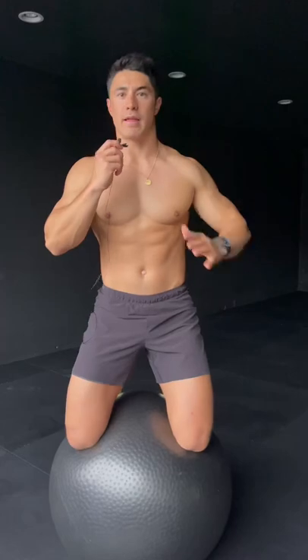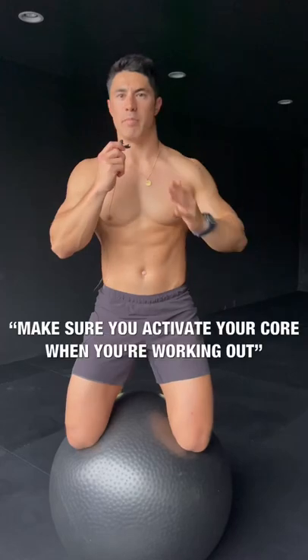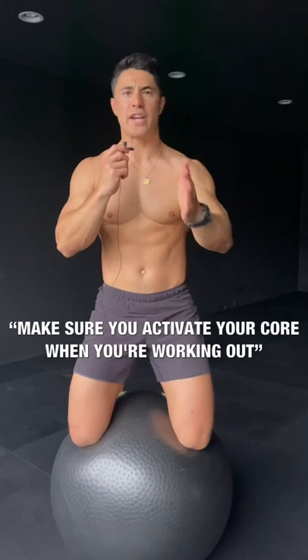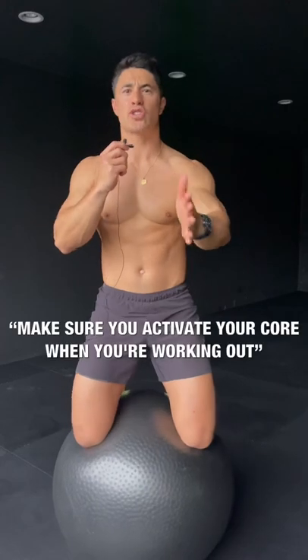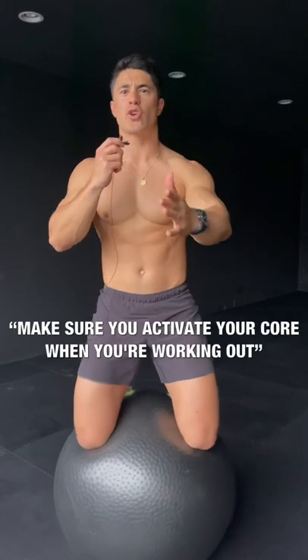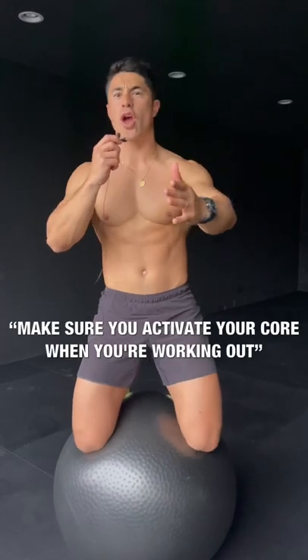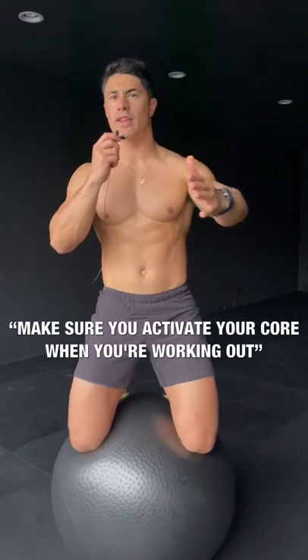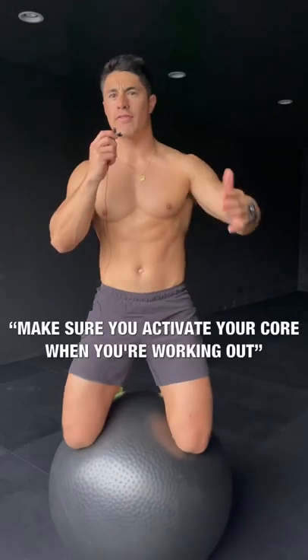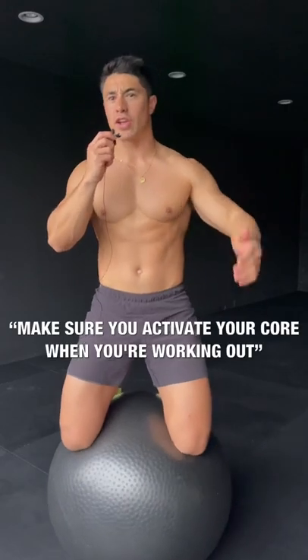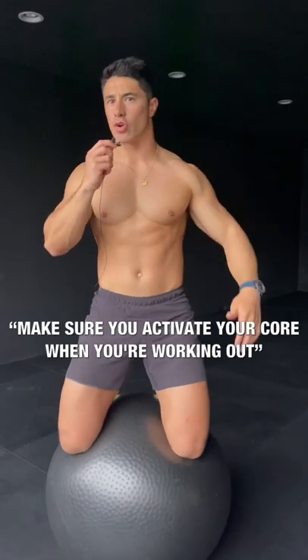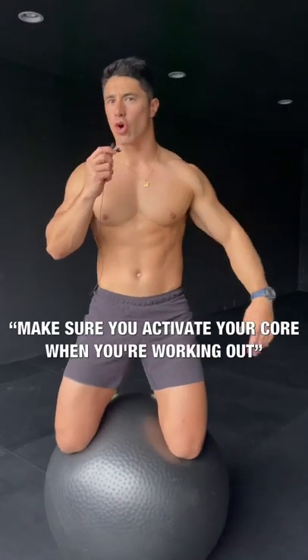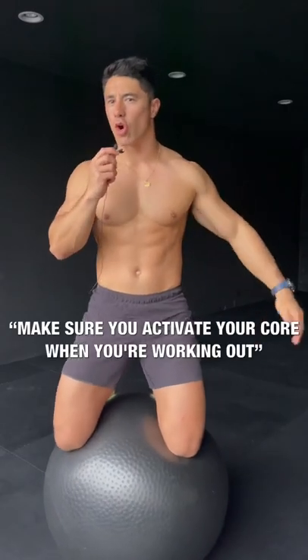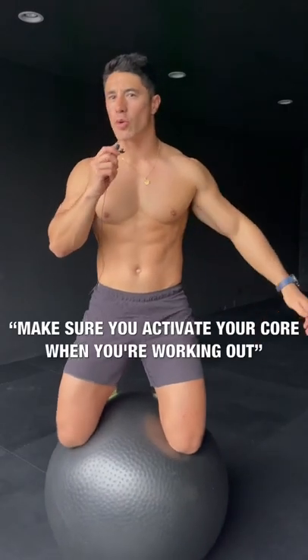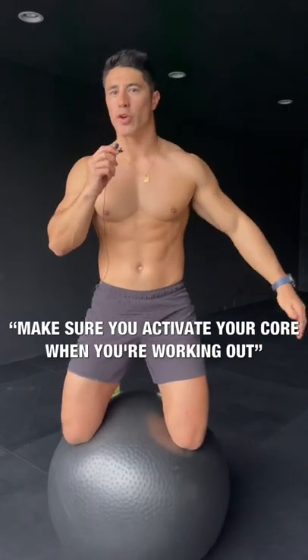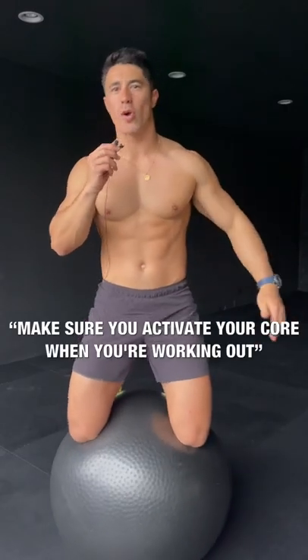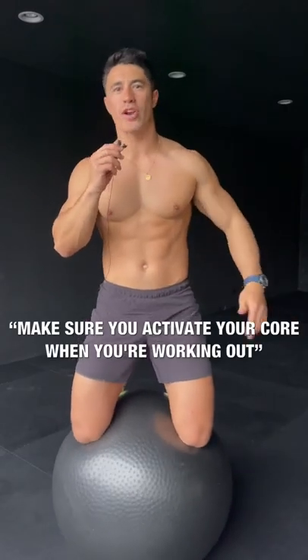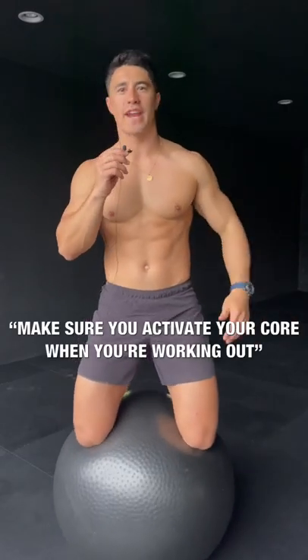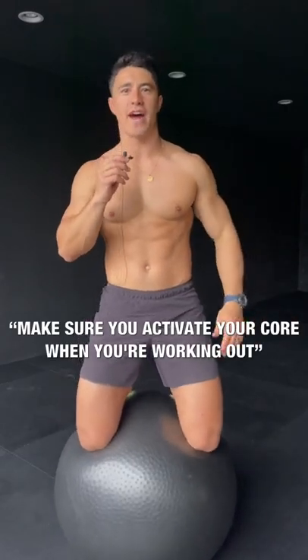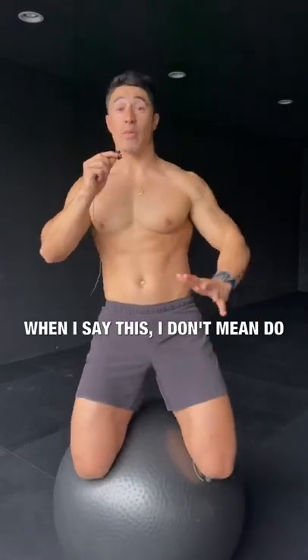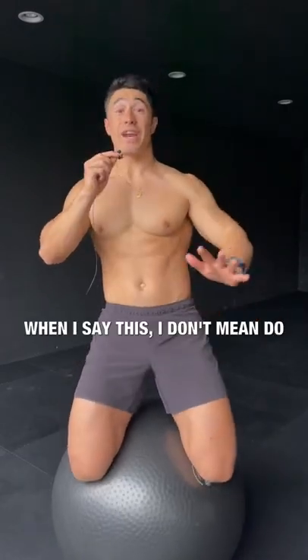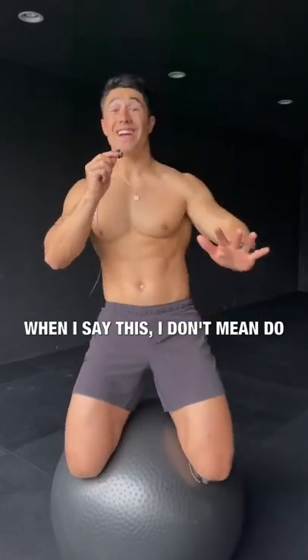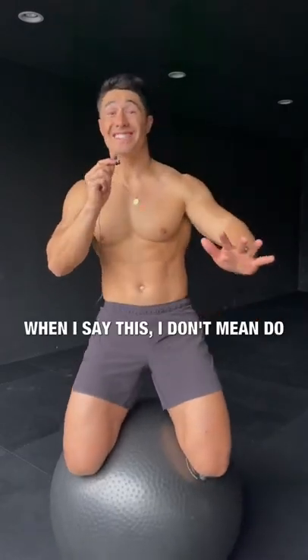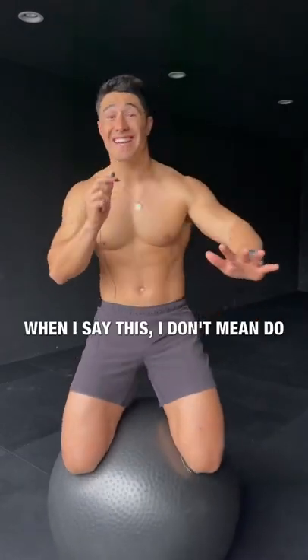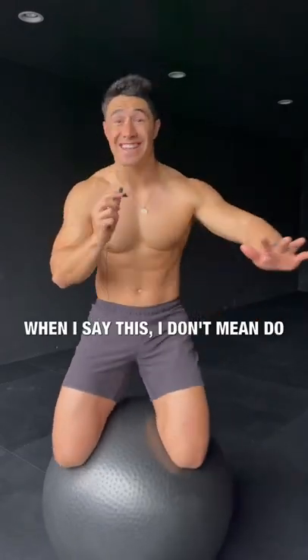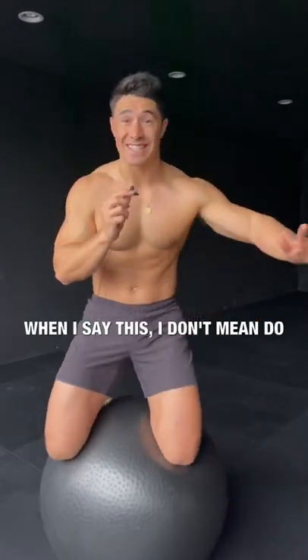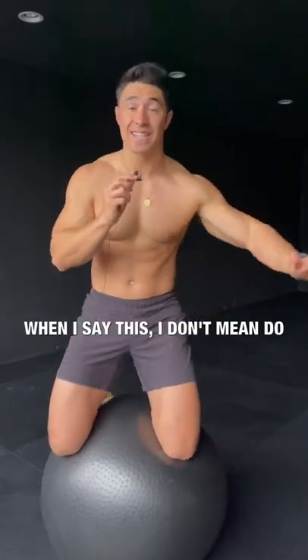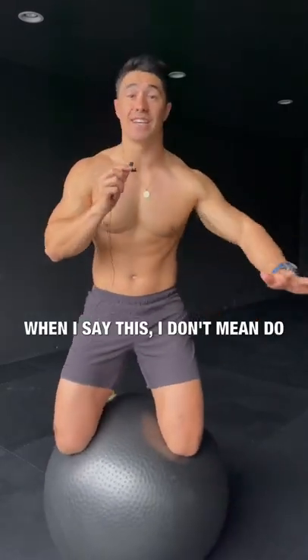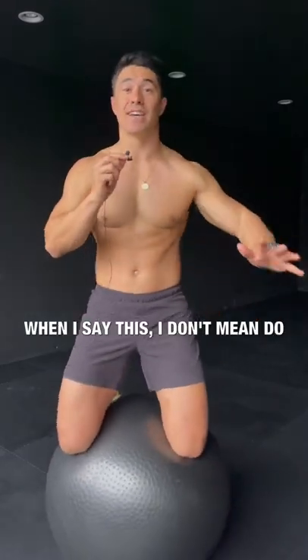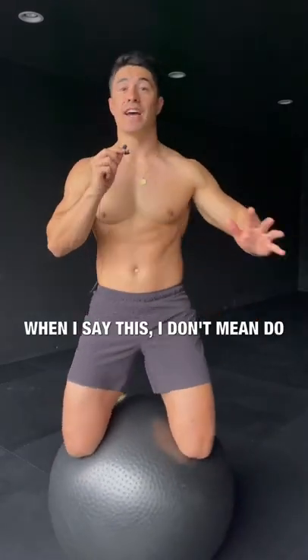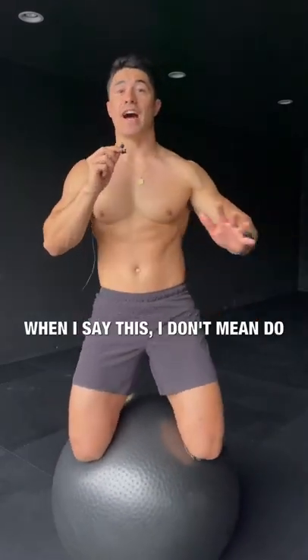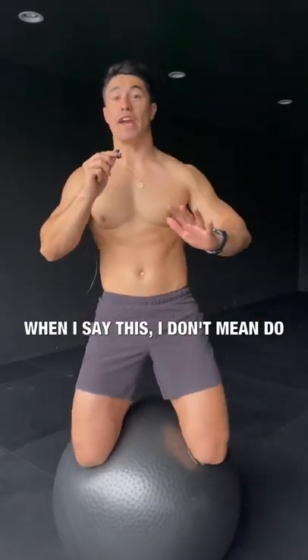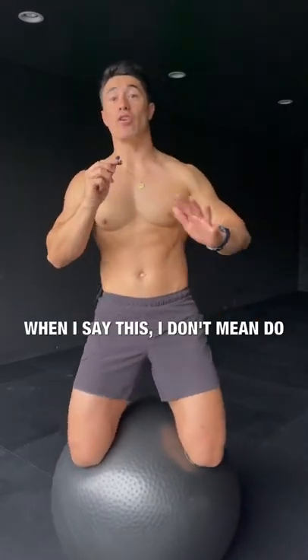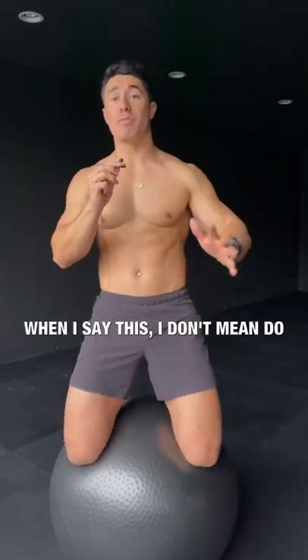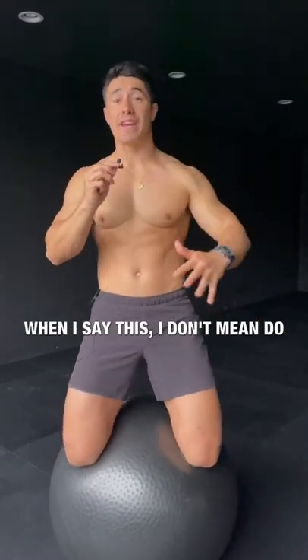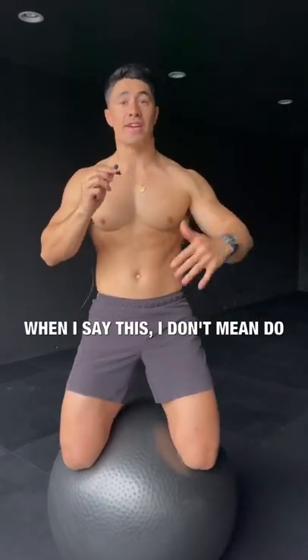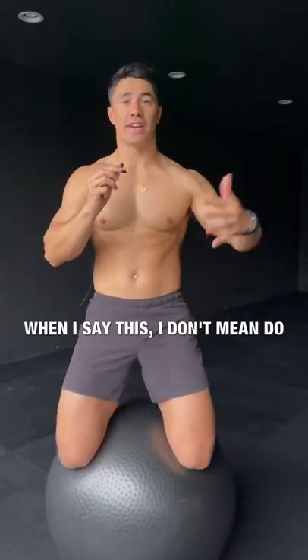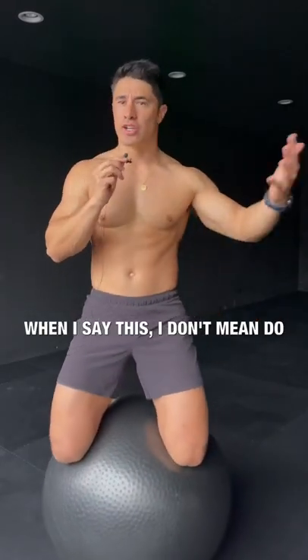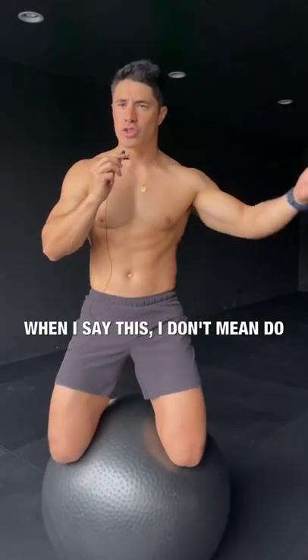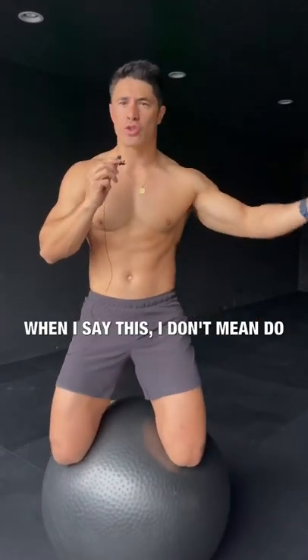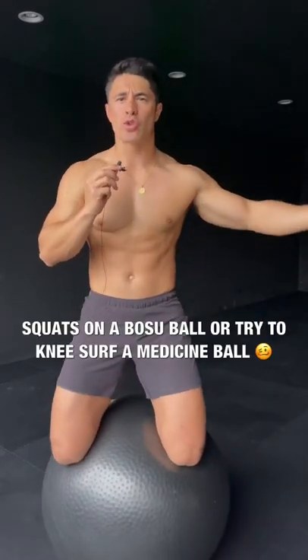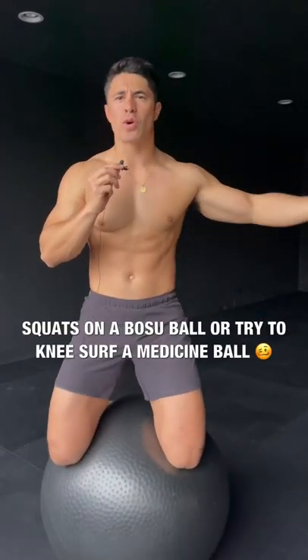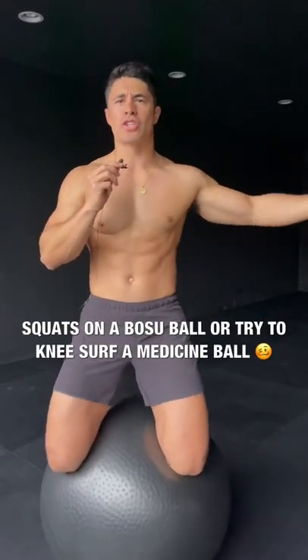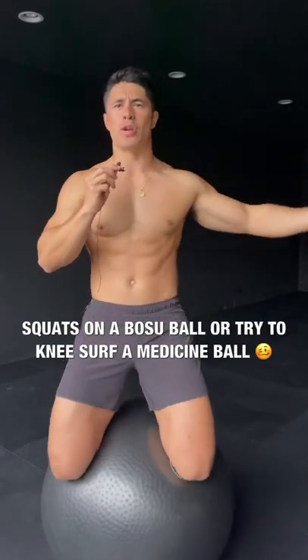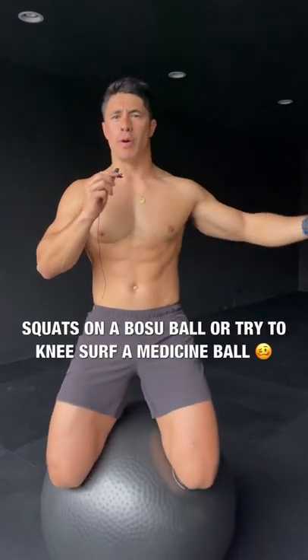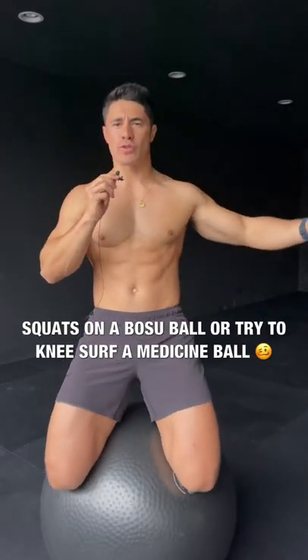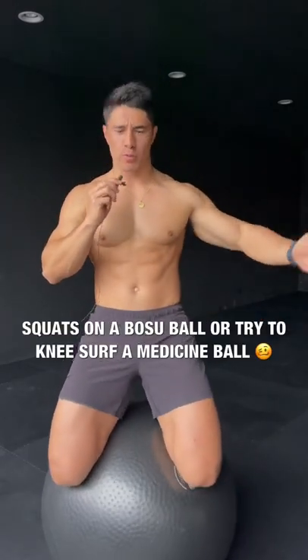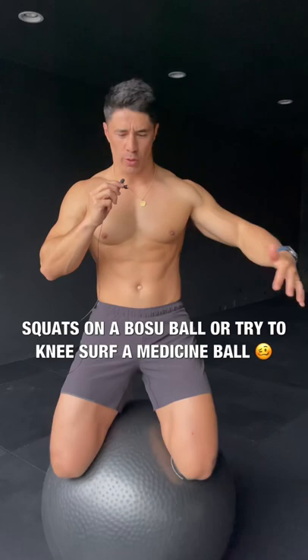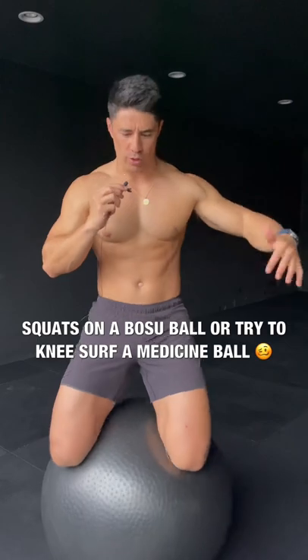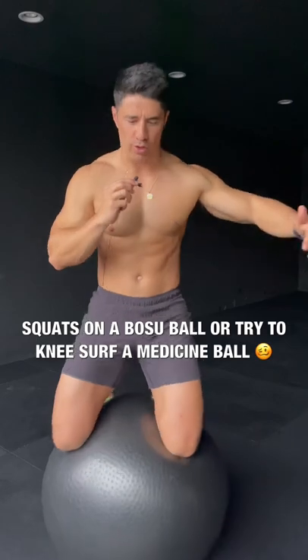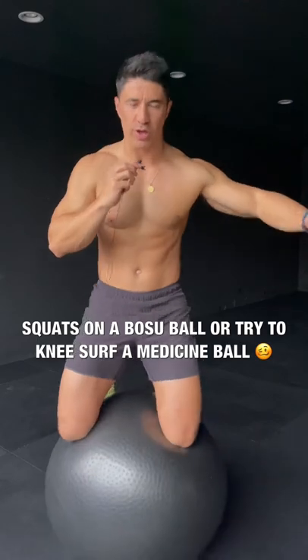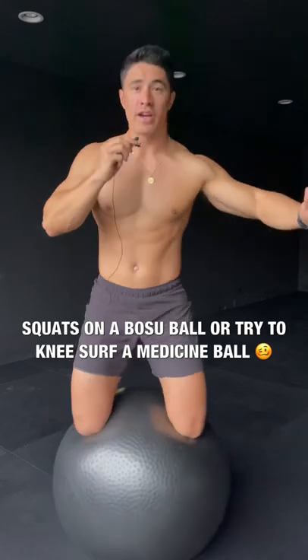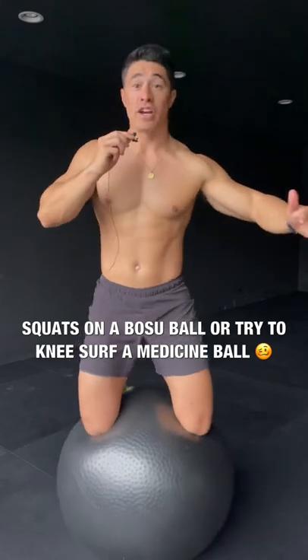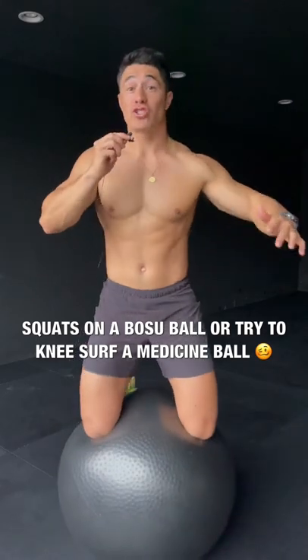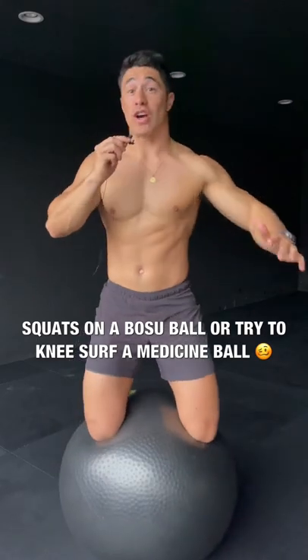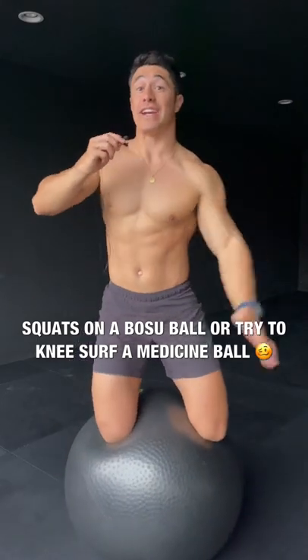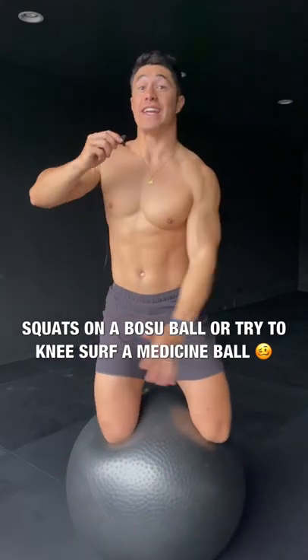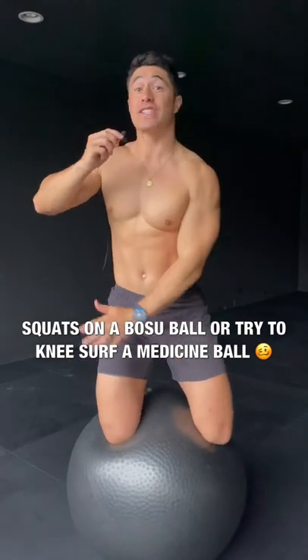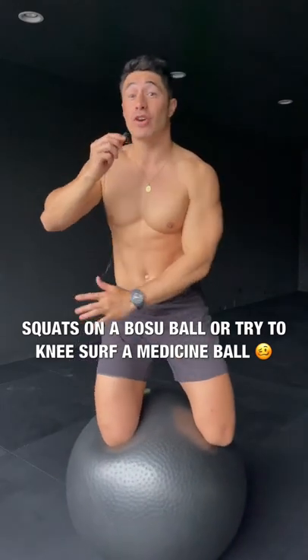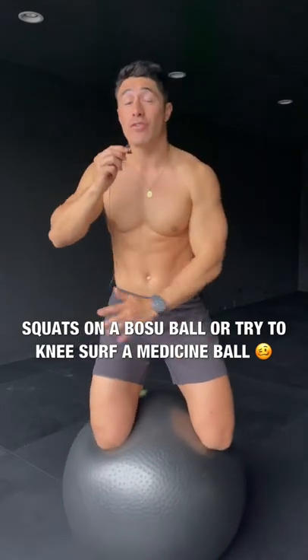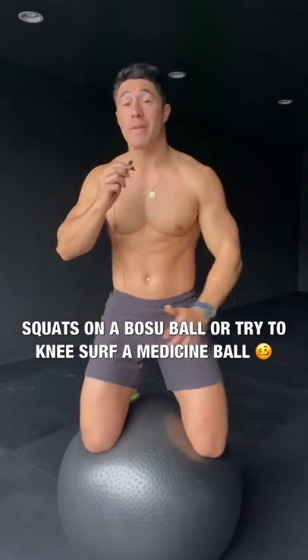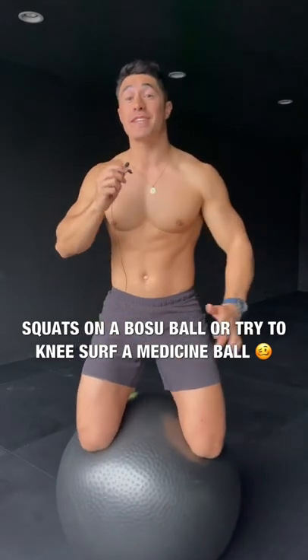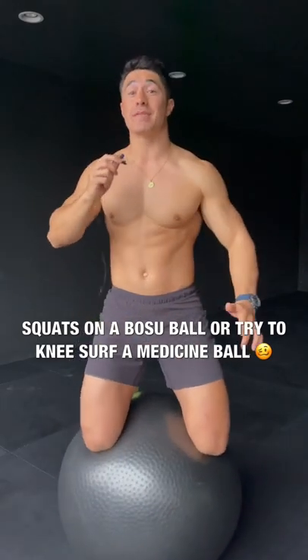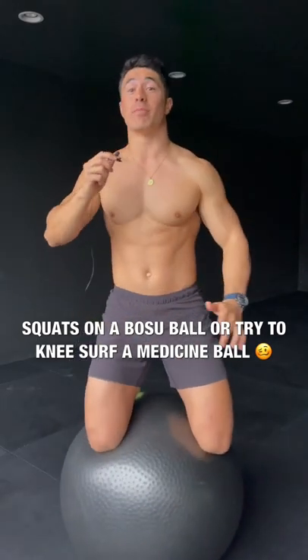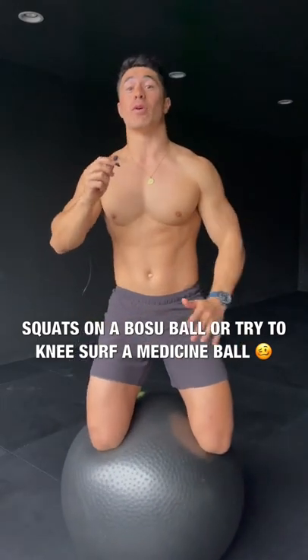Make sure you activate your core when you're working out. When I say this, I don't mean do squats on a BOSU ball or try to knee surf a medicine ball.